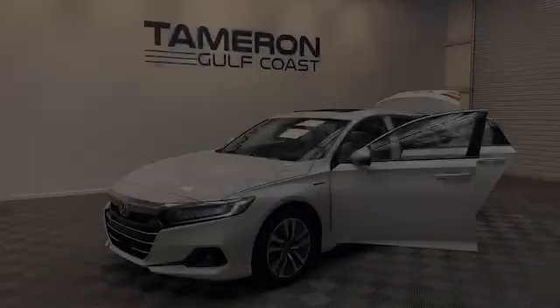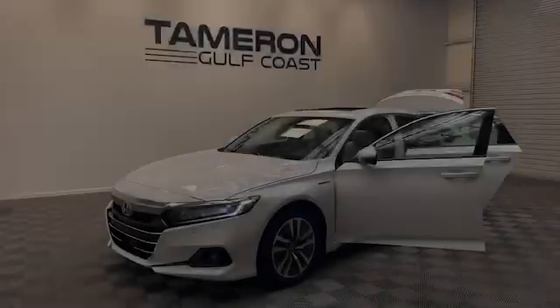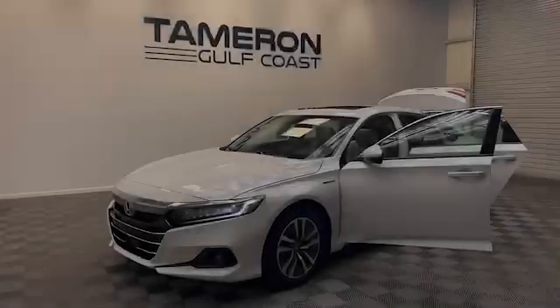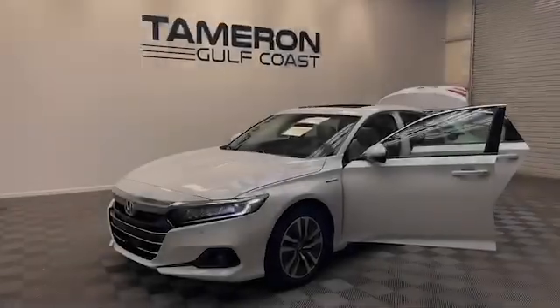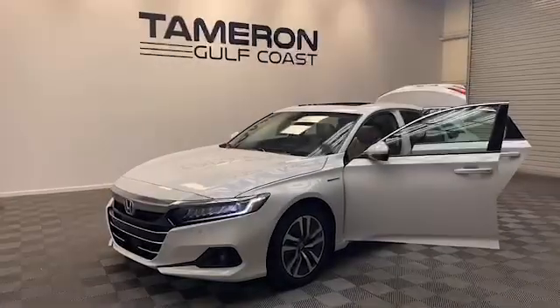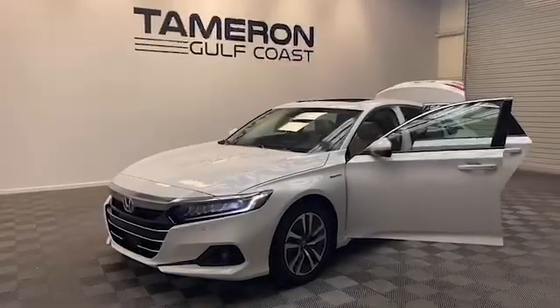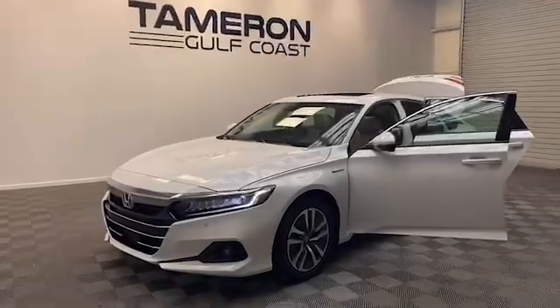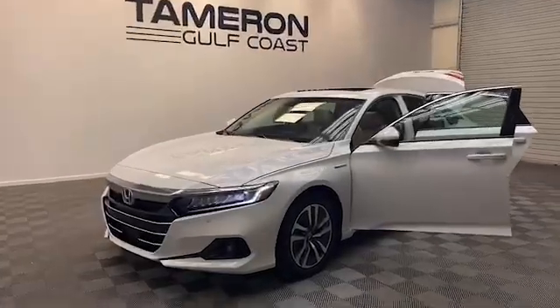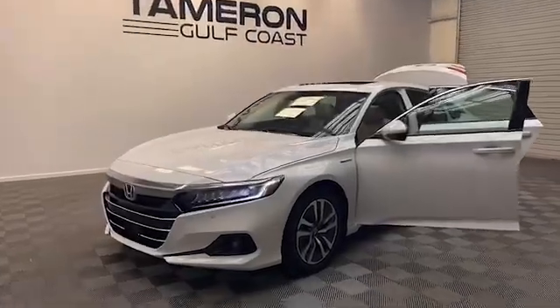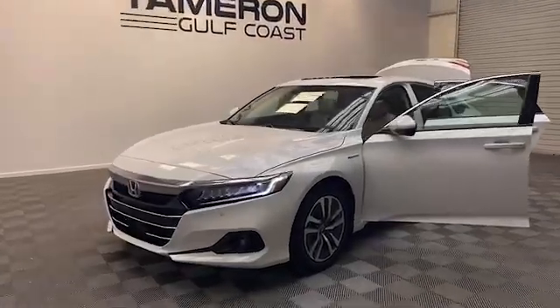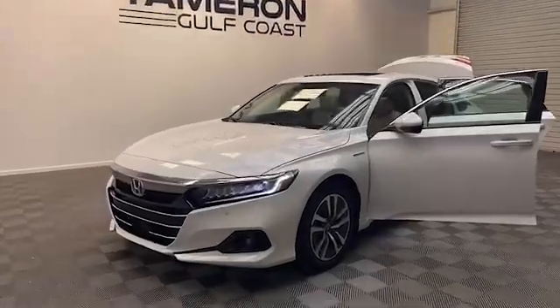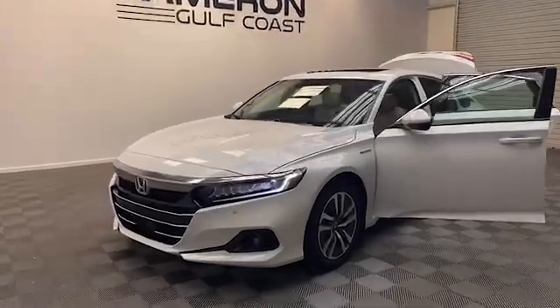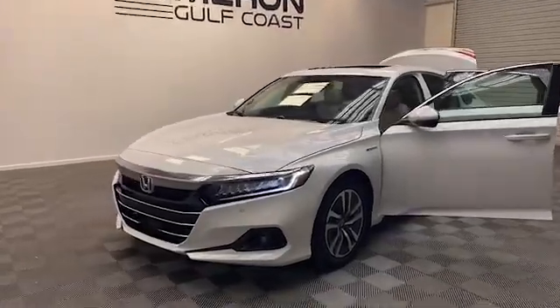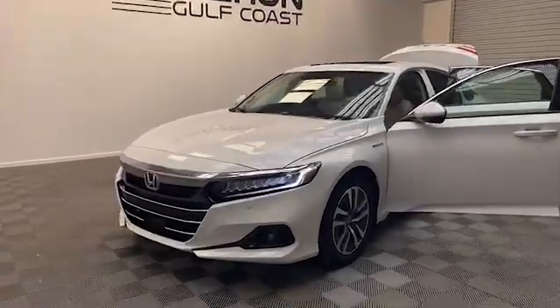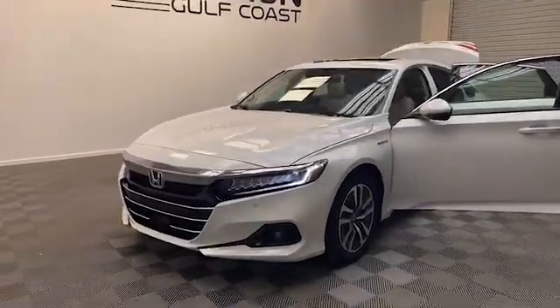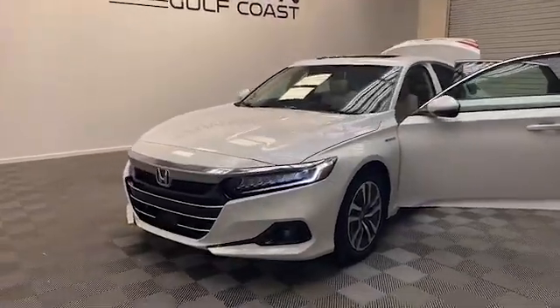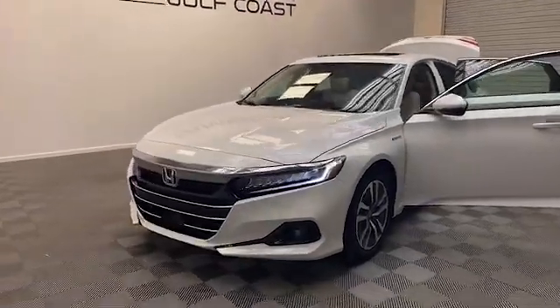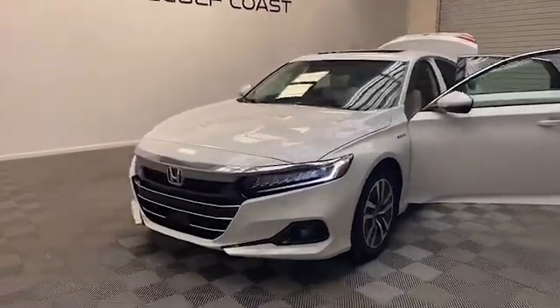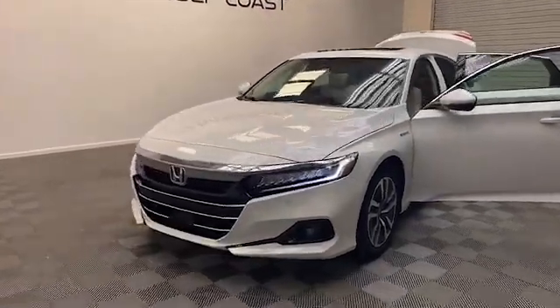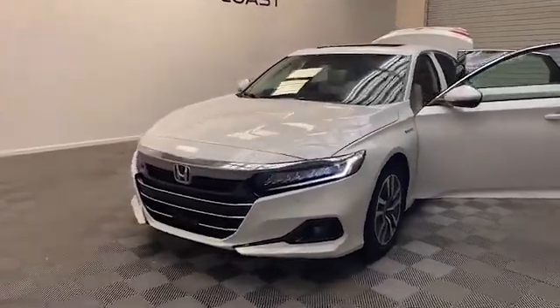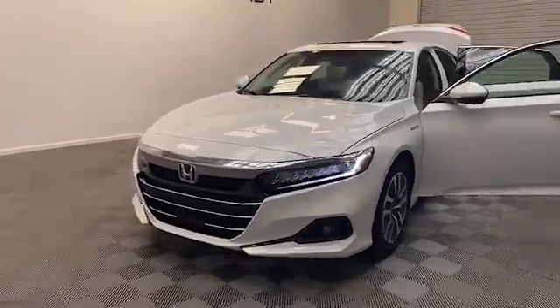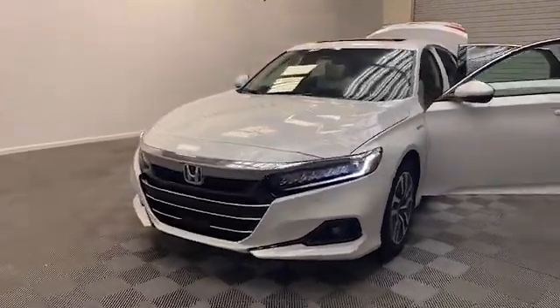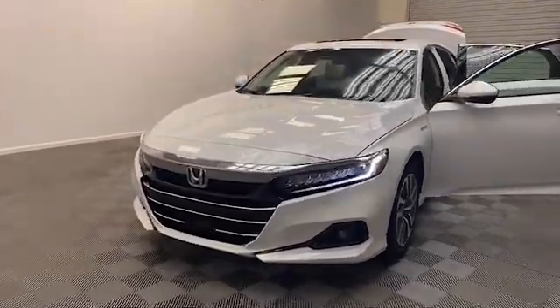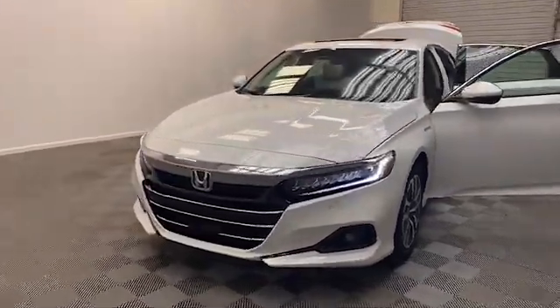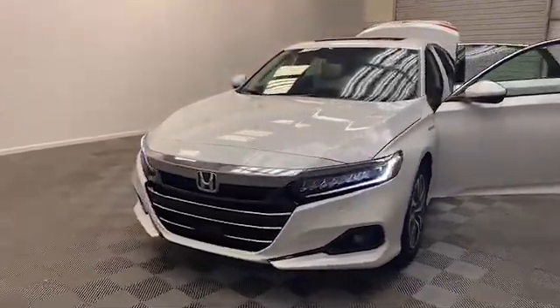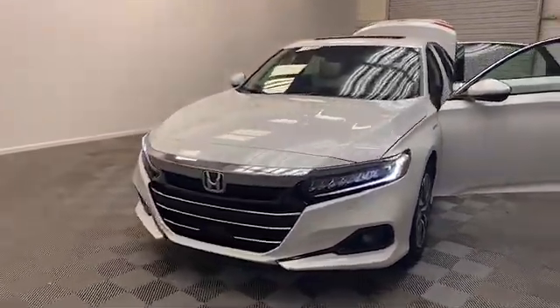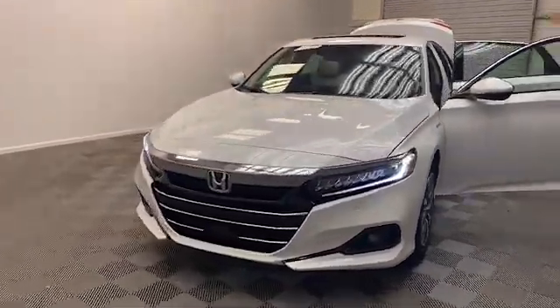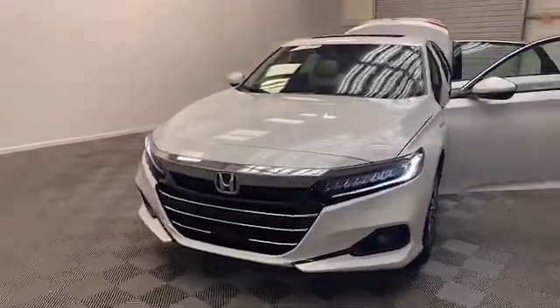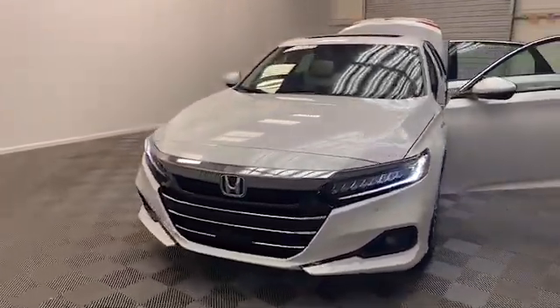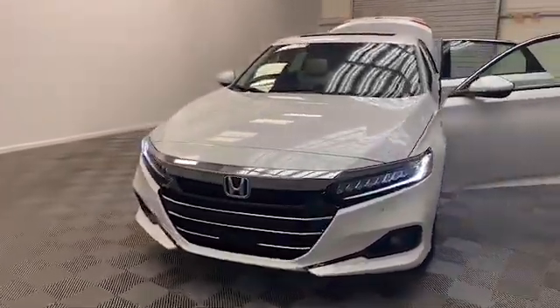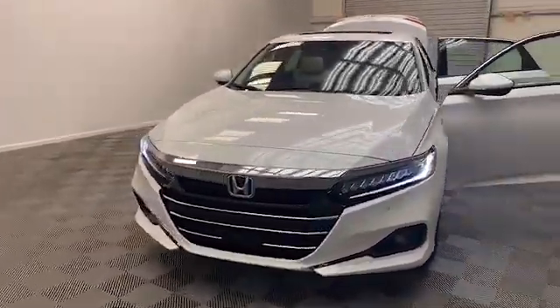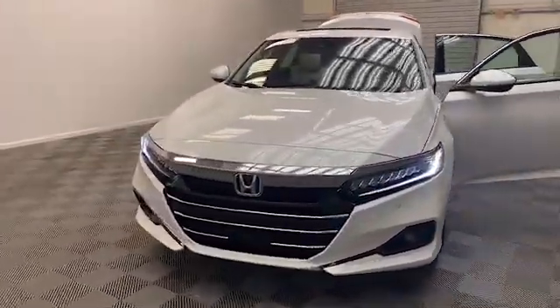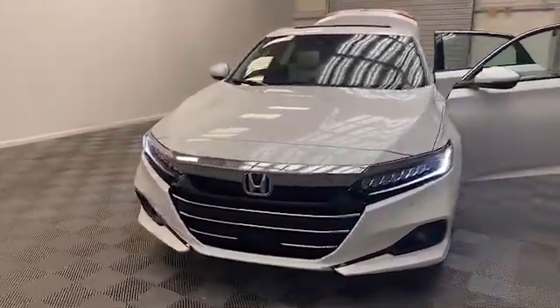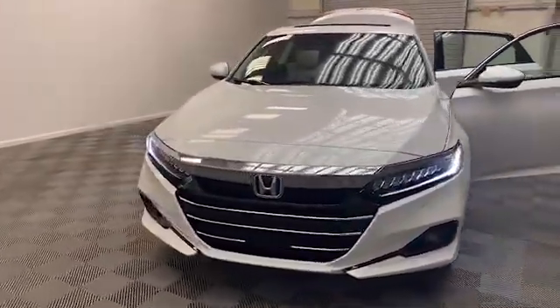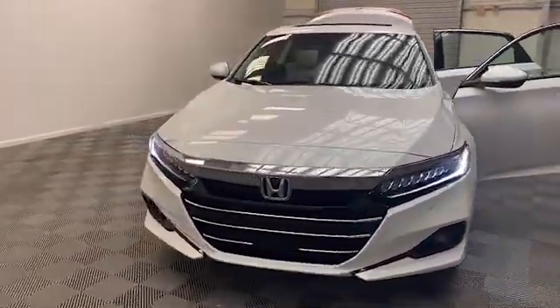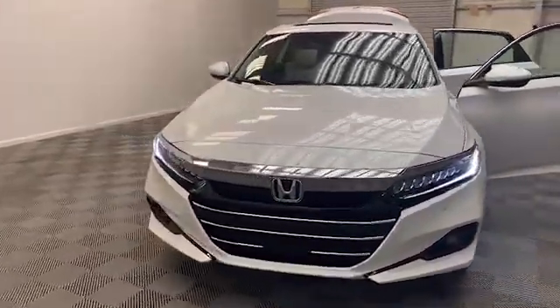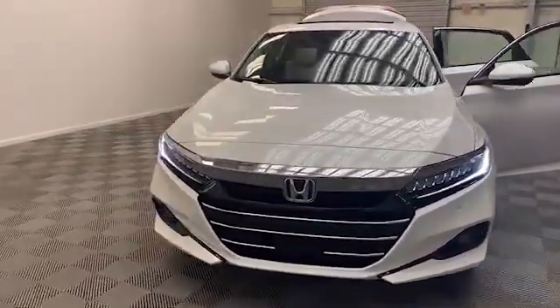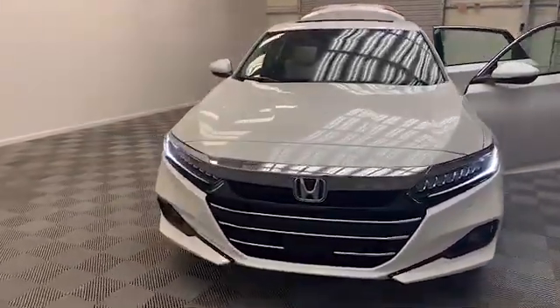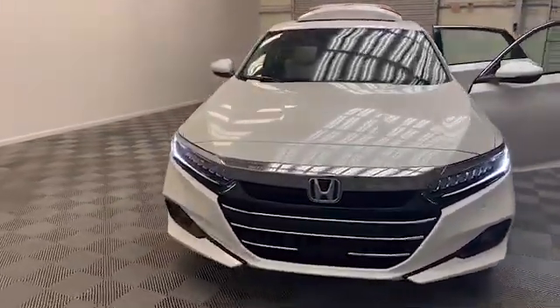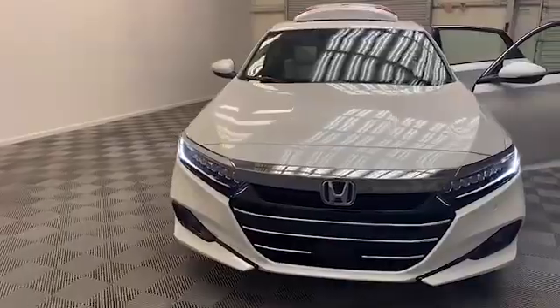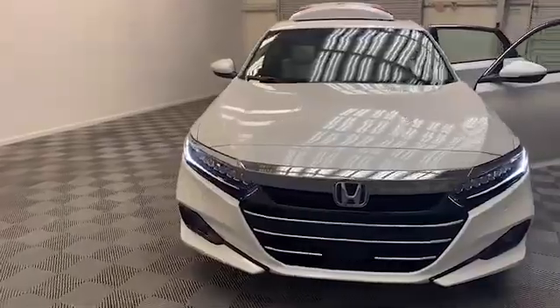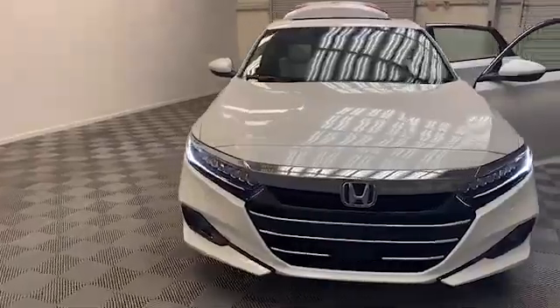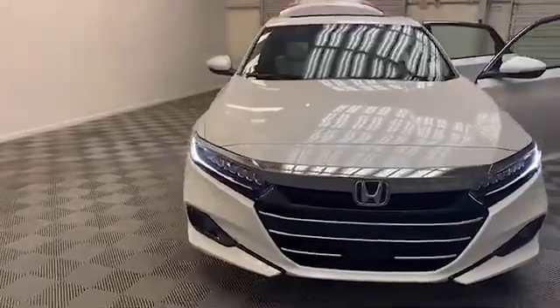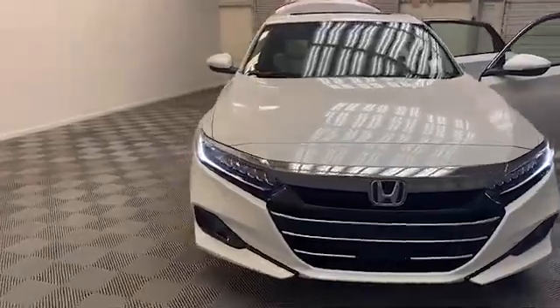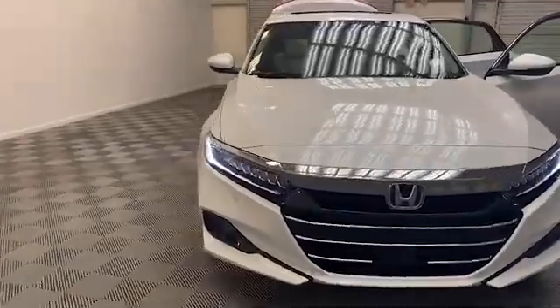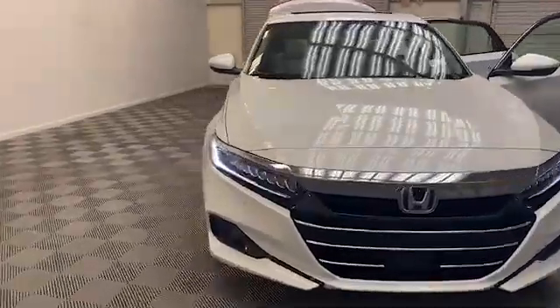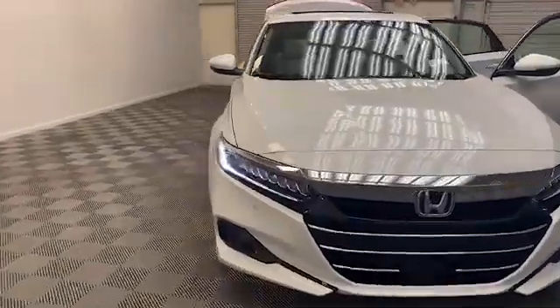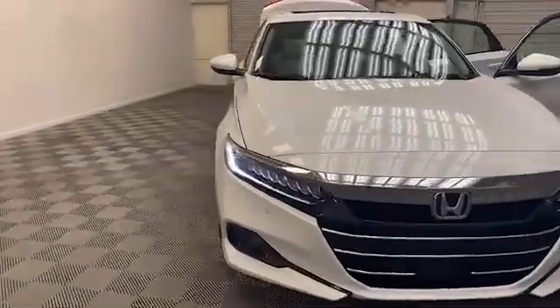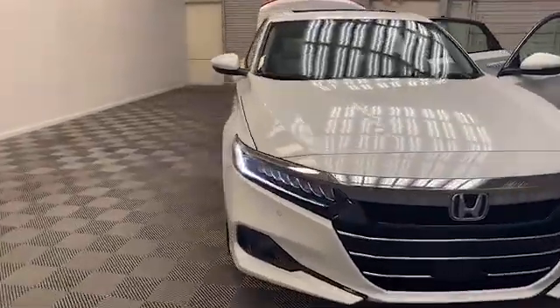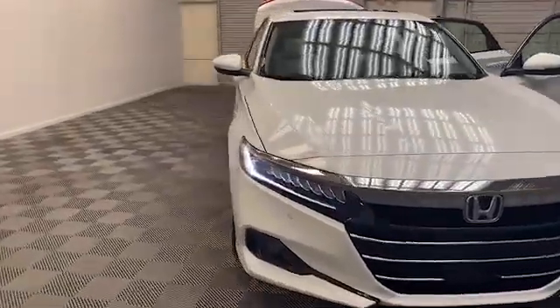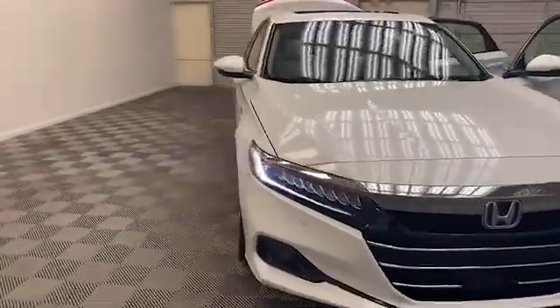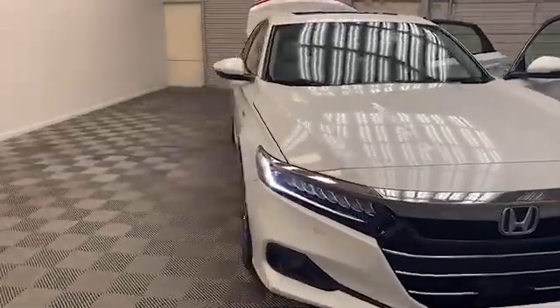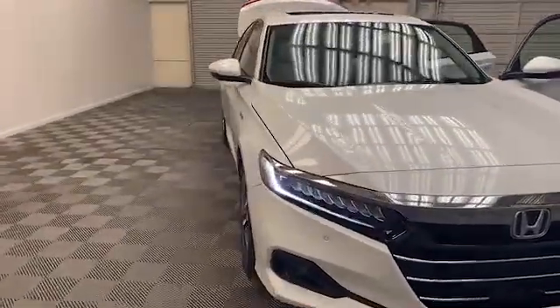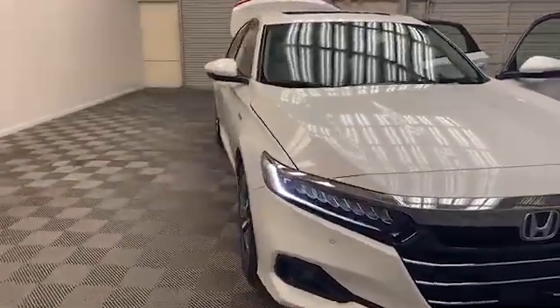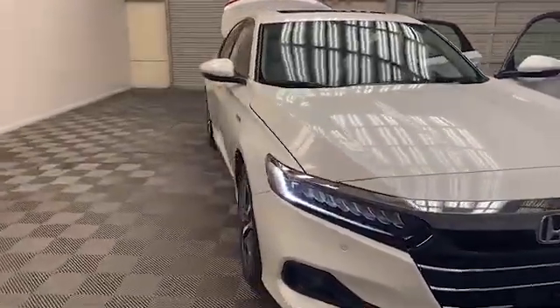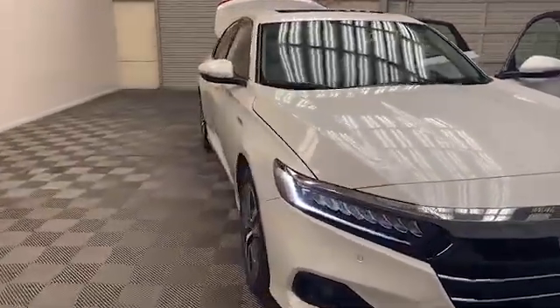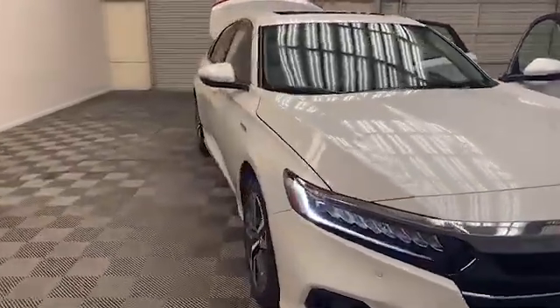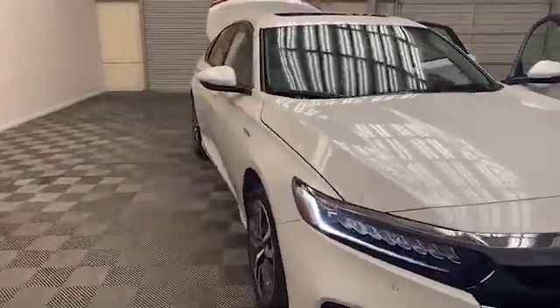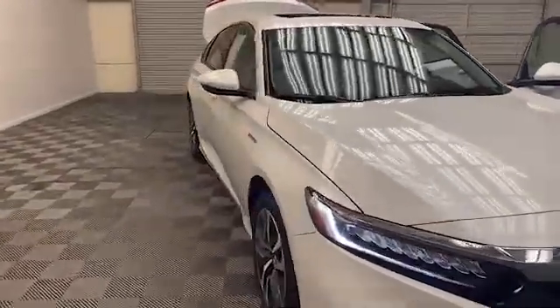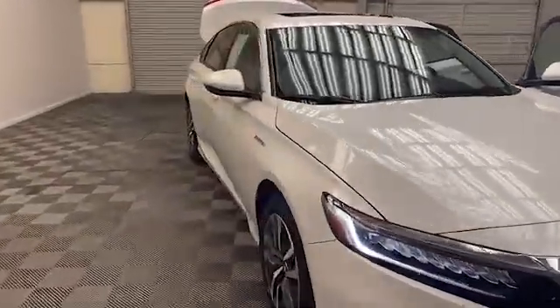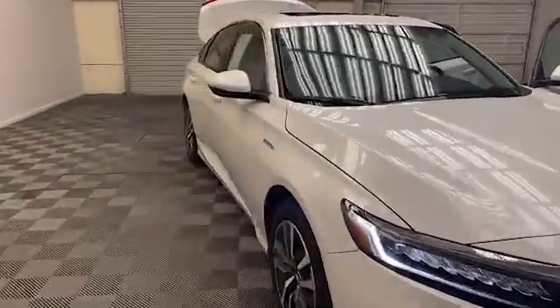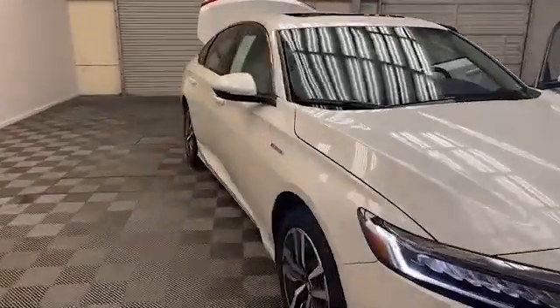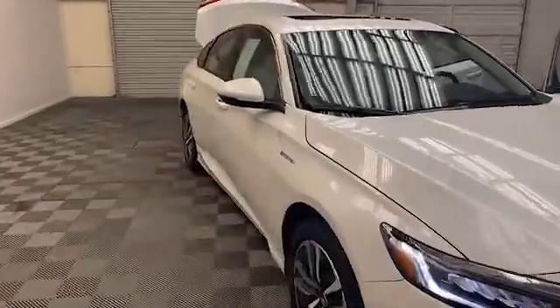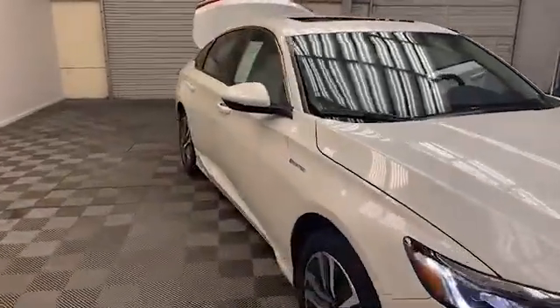Just arrived here at Tamron Gulf Coast, we have this 2021 Honda Accord Hybrid EXL Sedan.